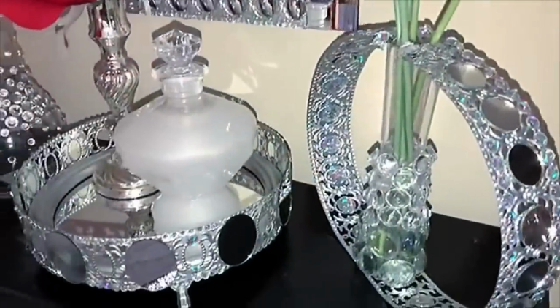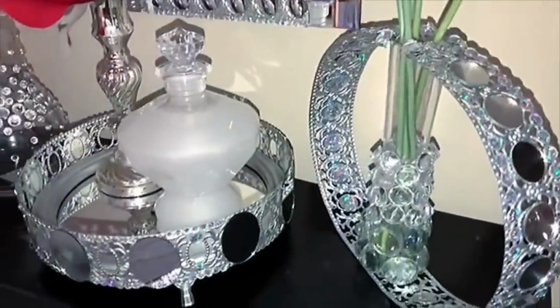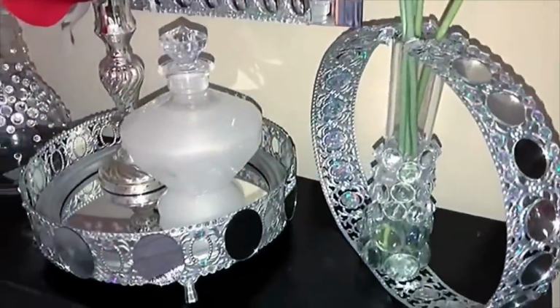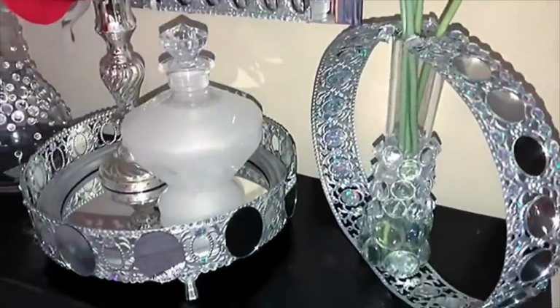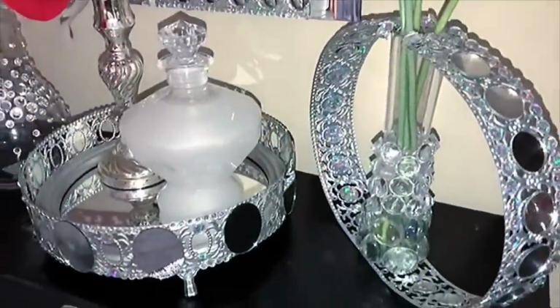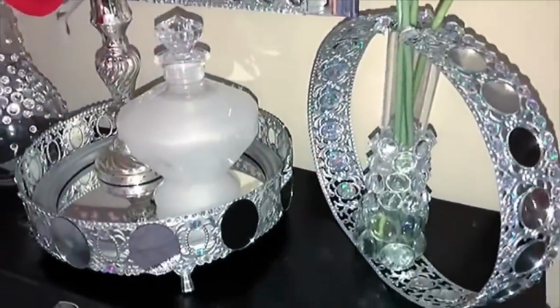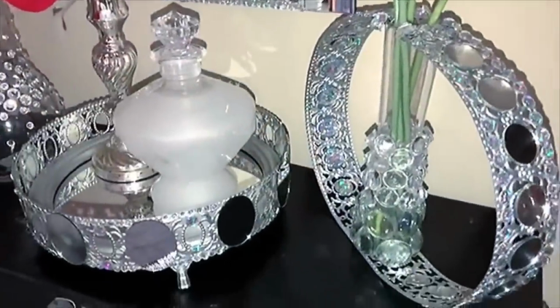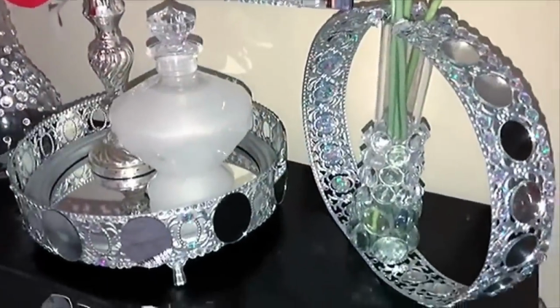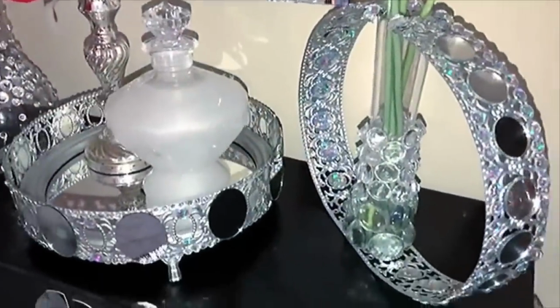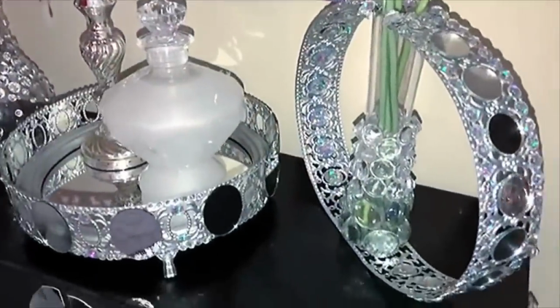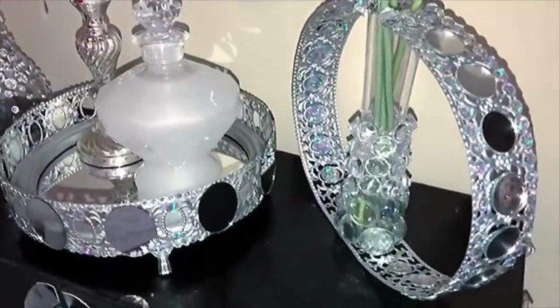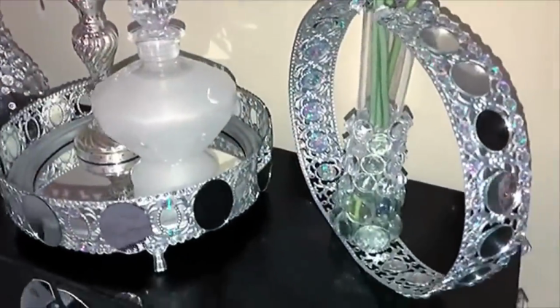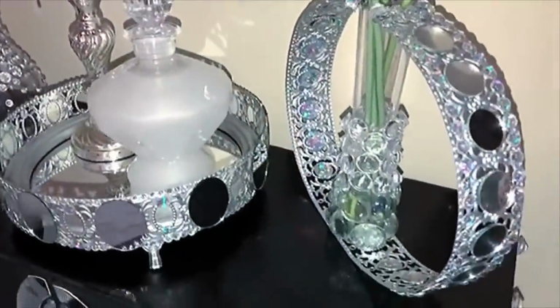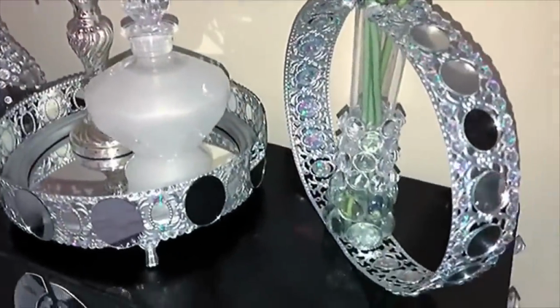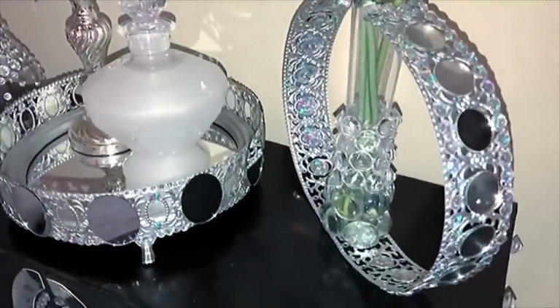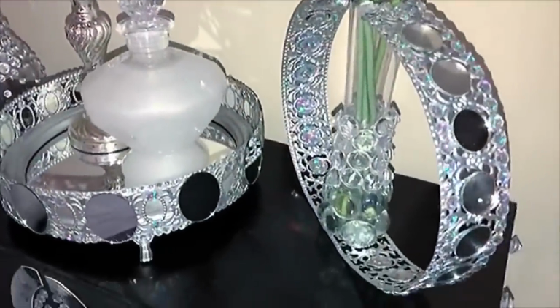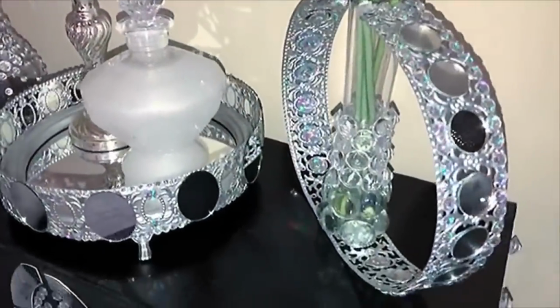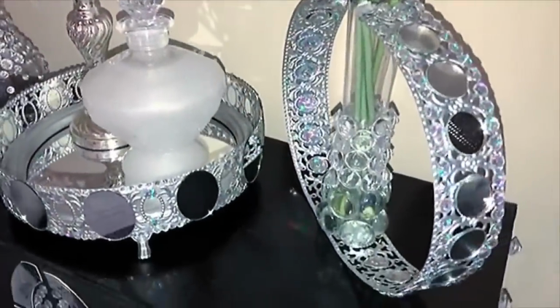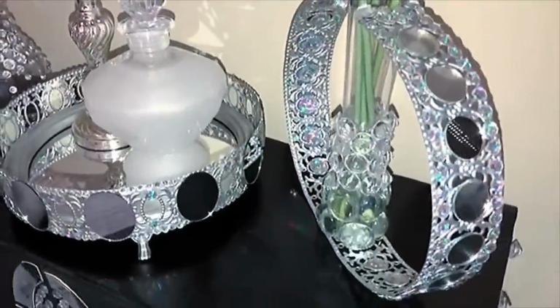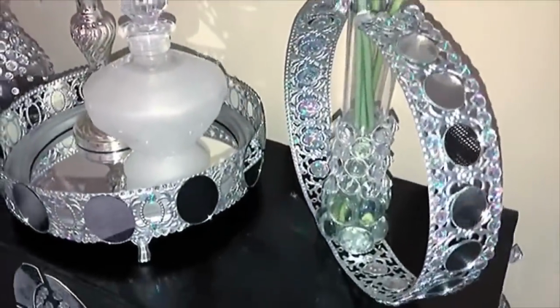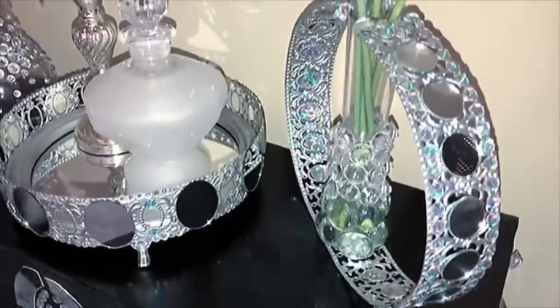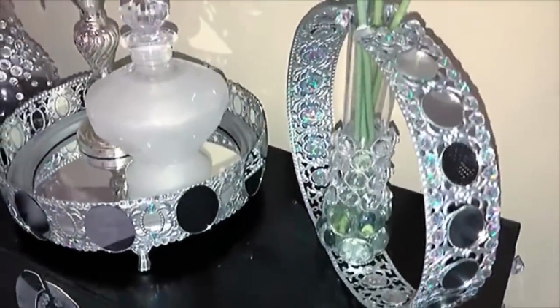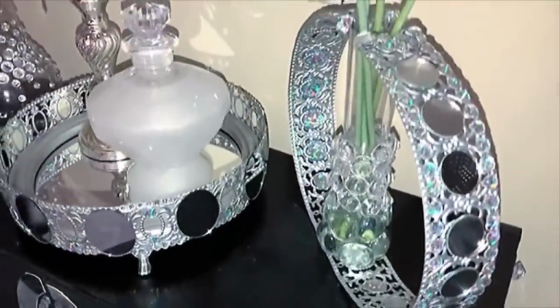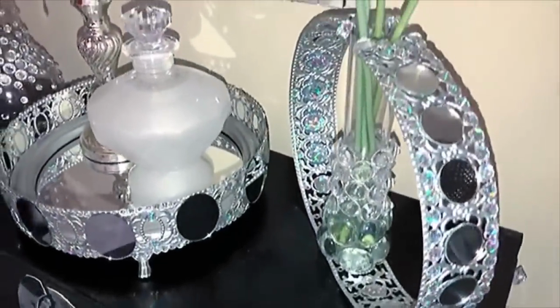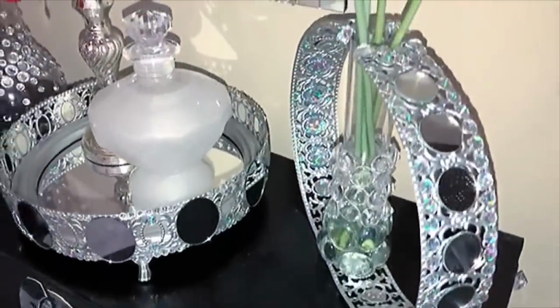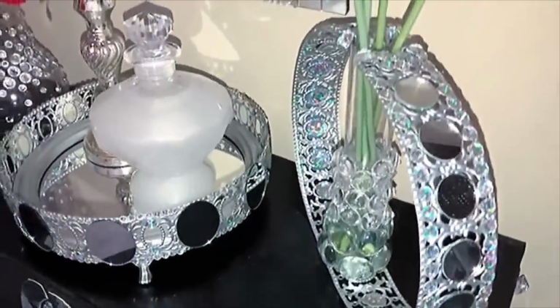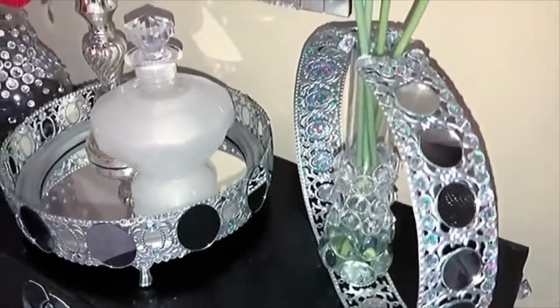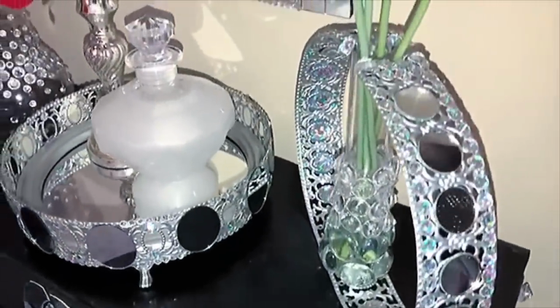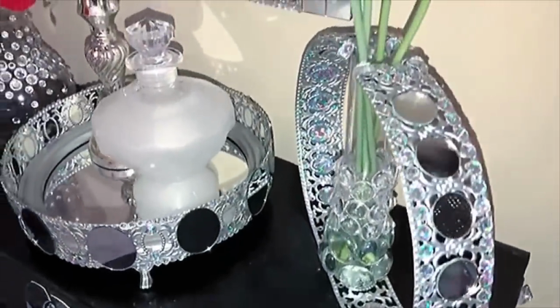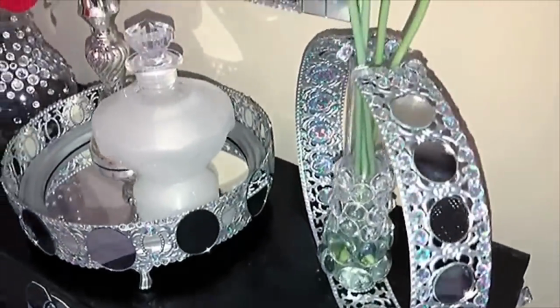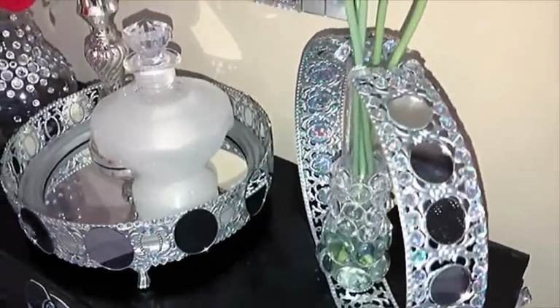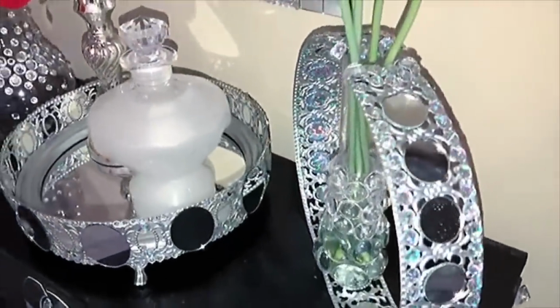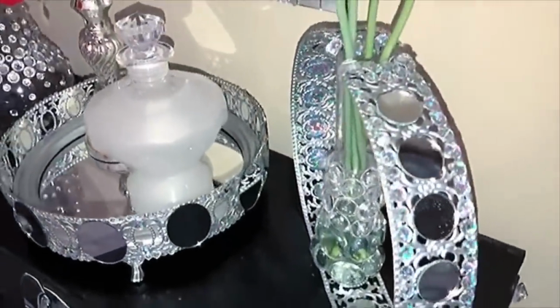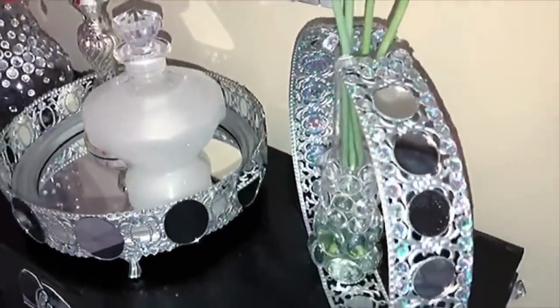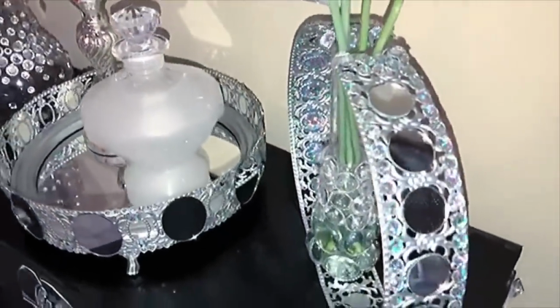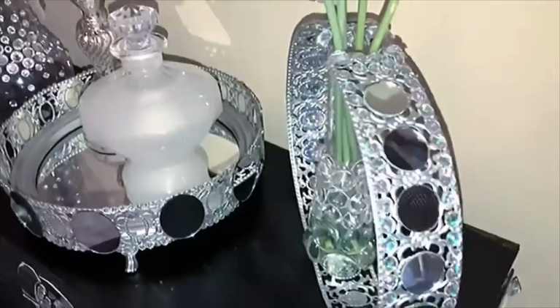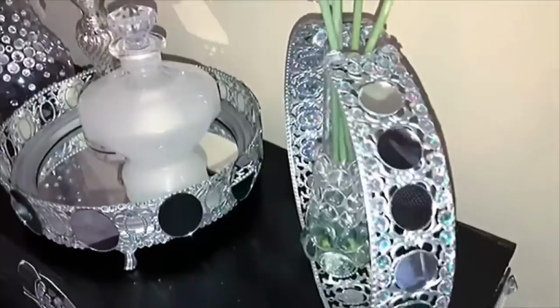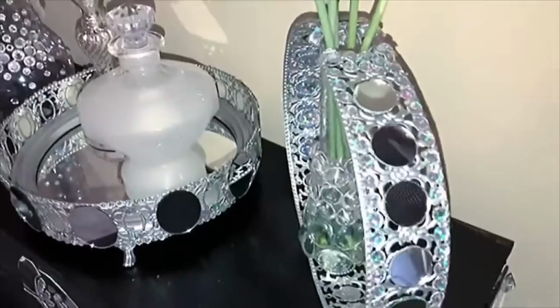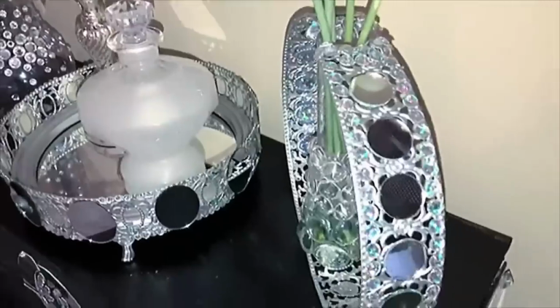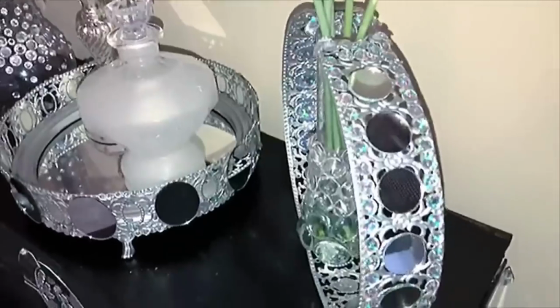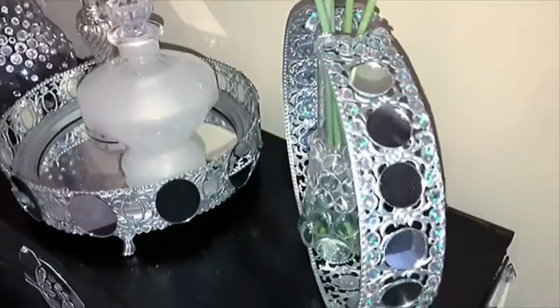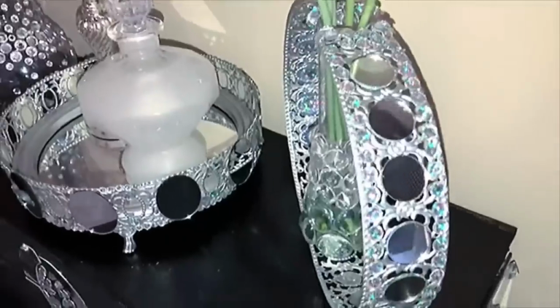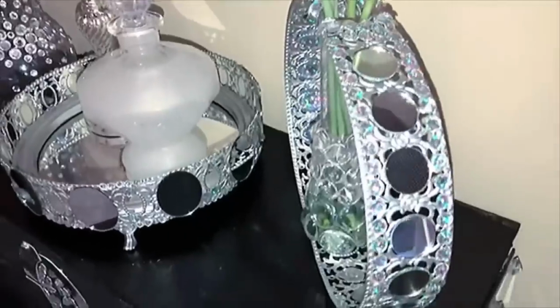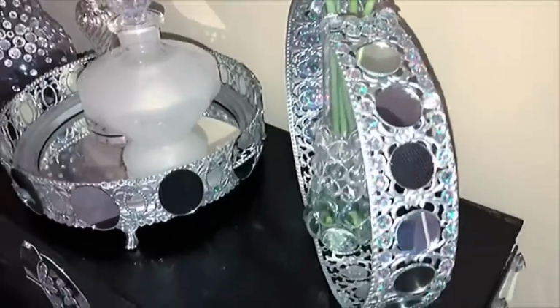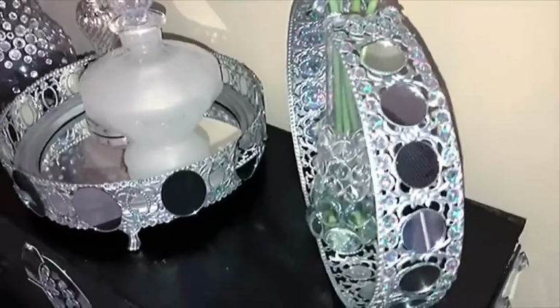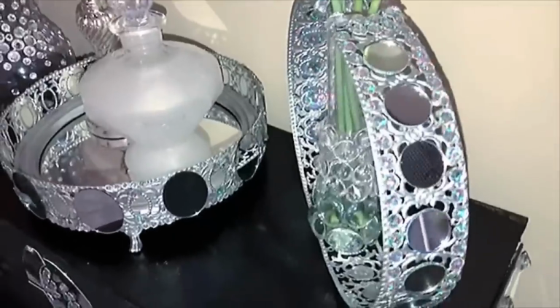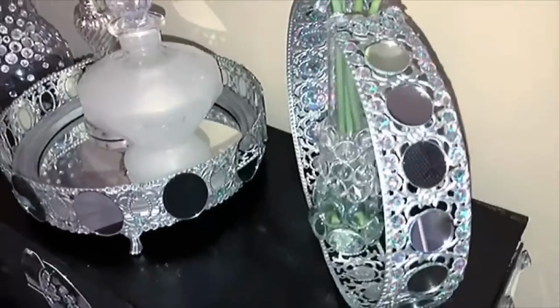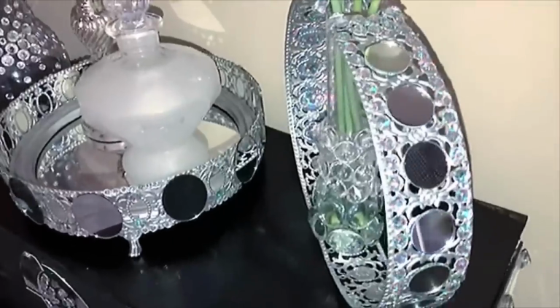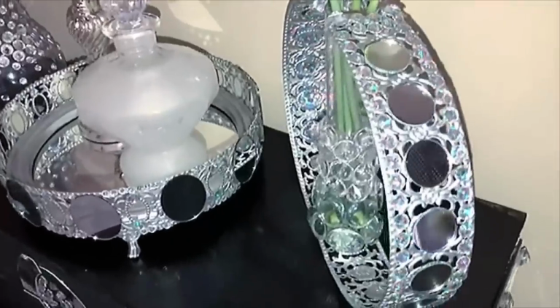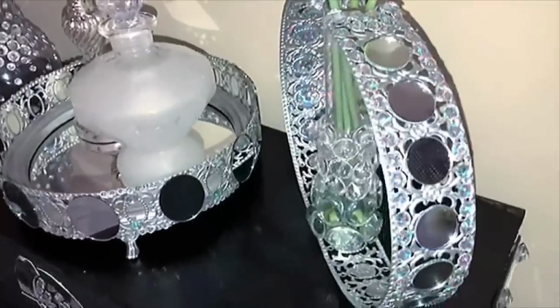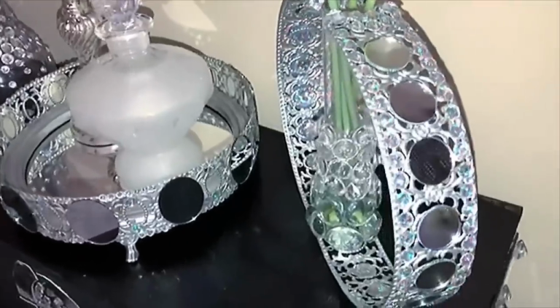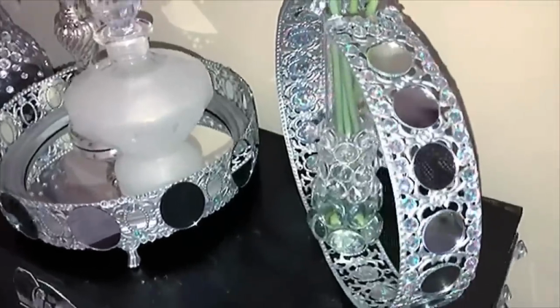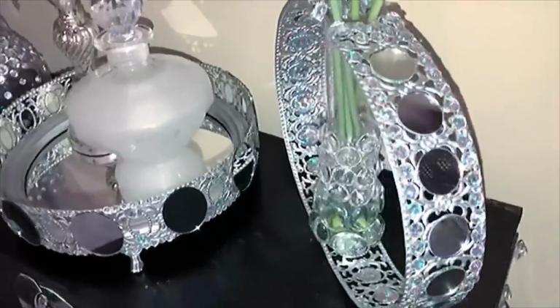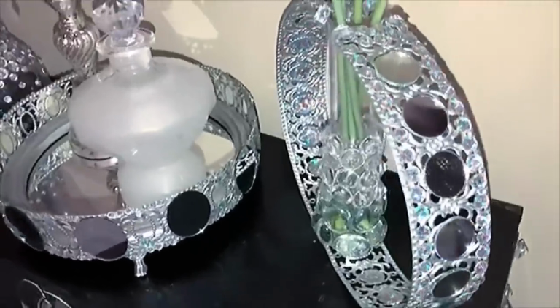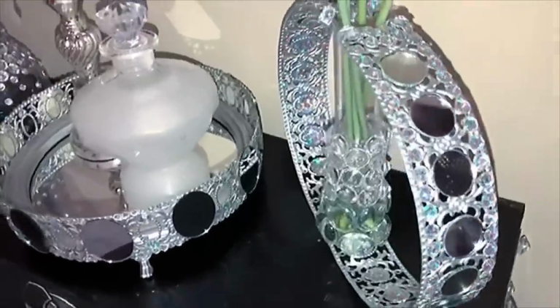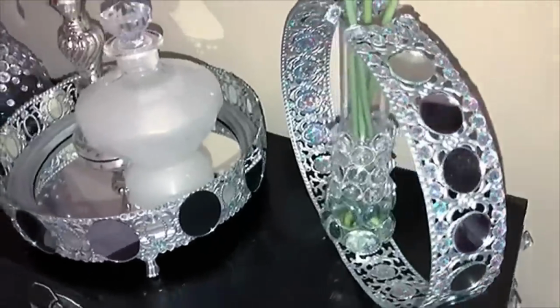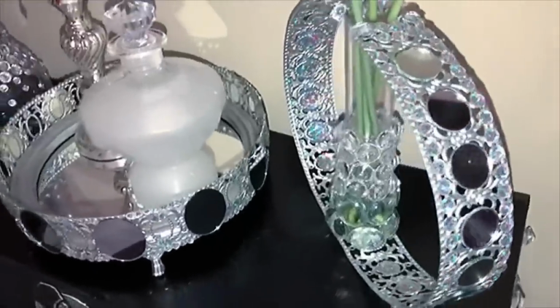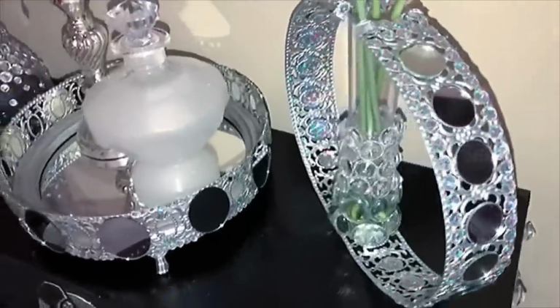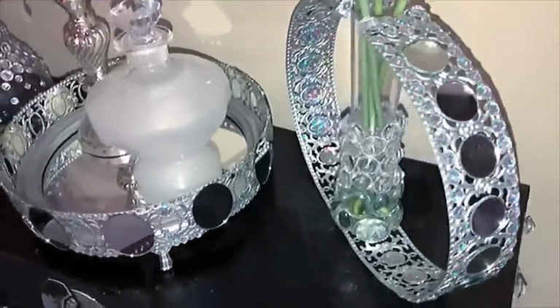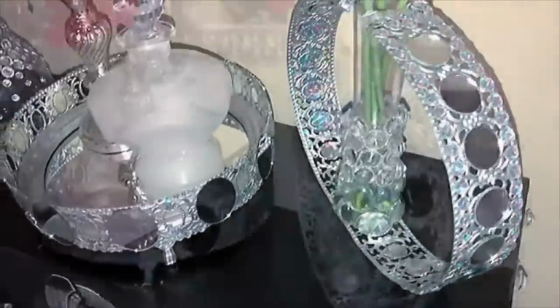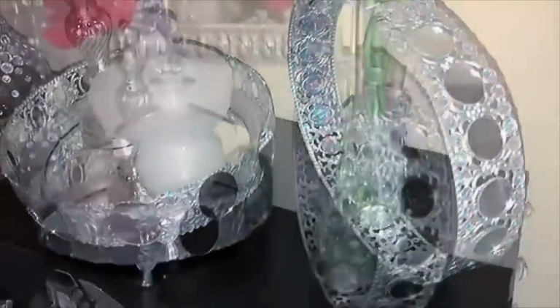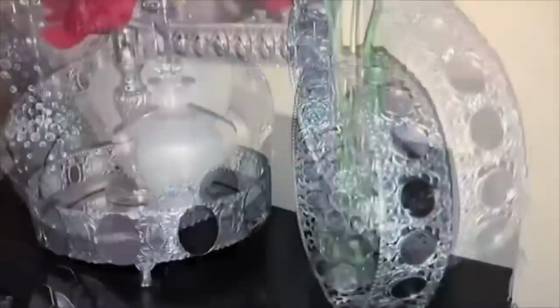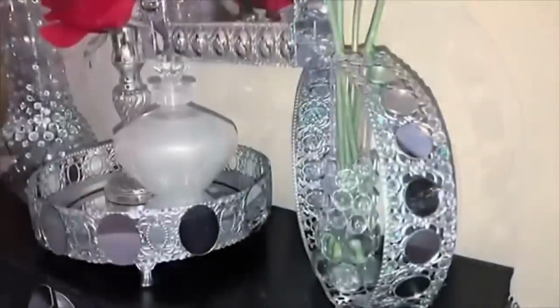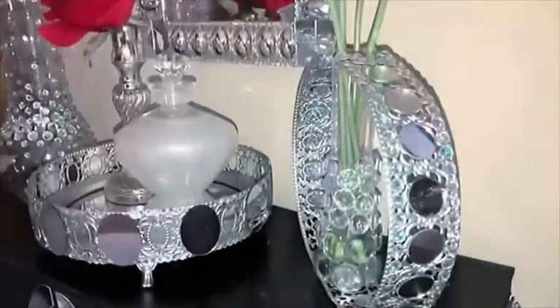I forgot to mention that I added gems inside the trim for the flower vase to hide the back of the mirrors.